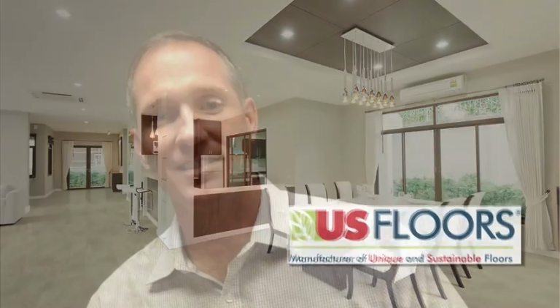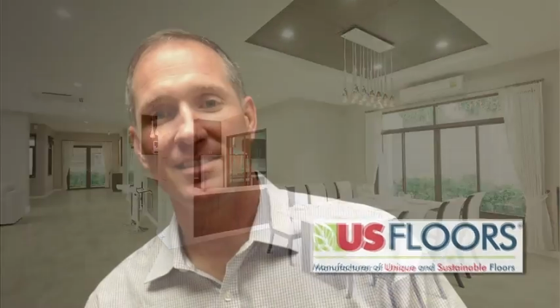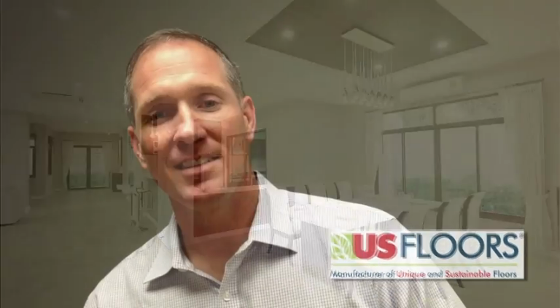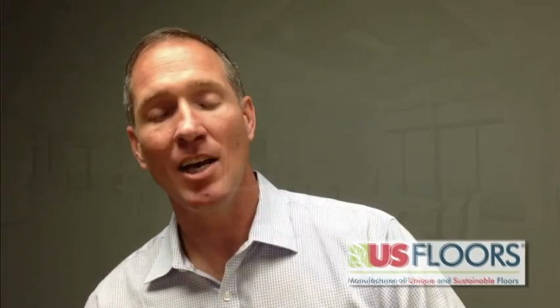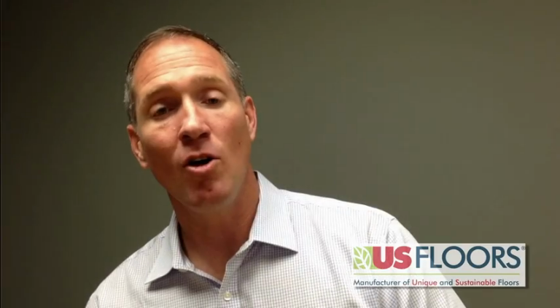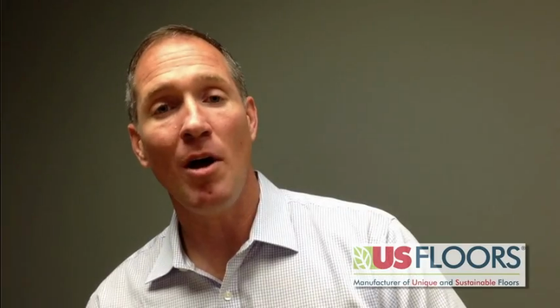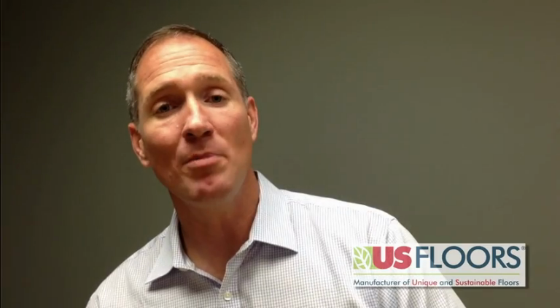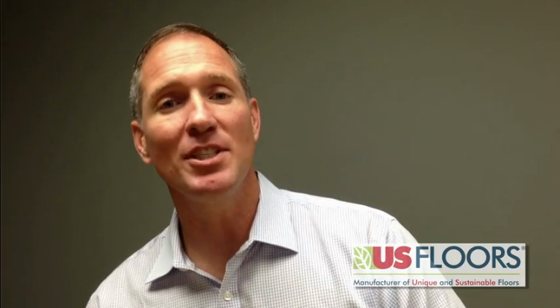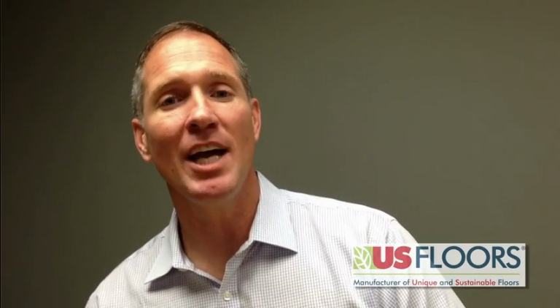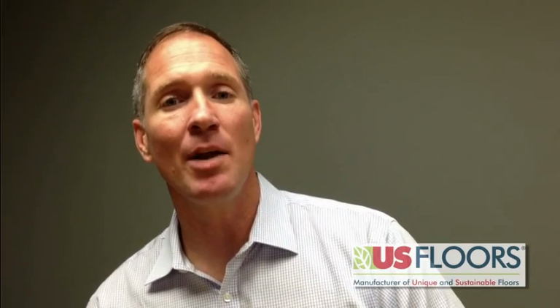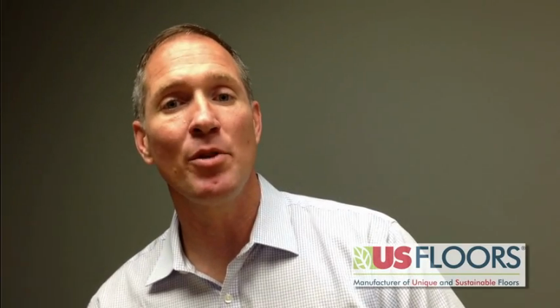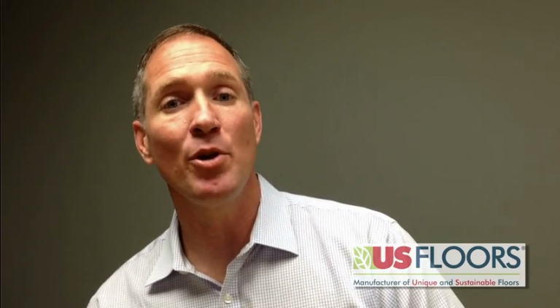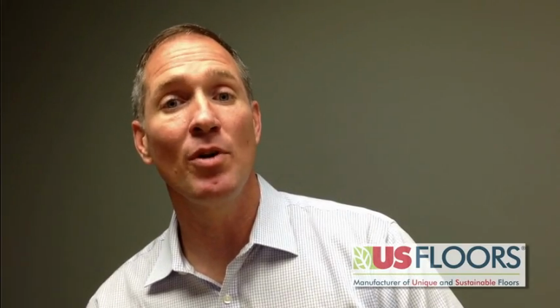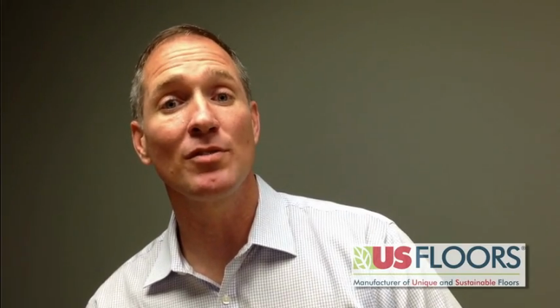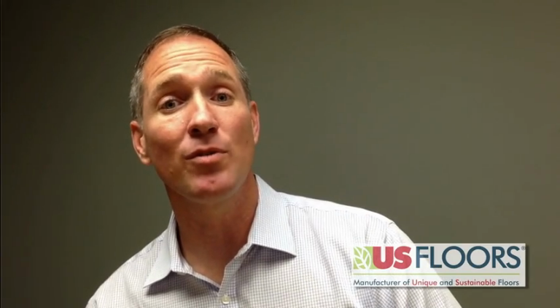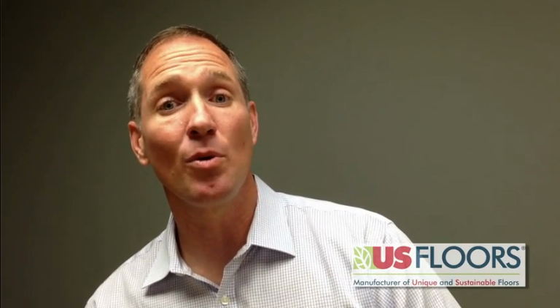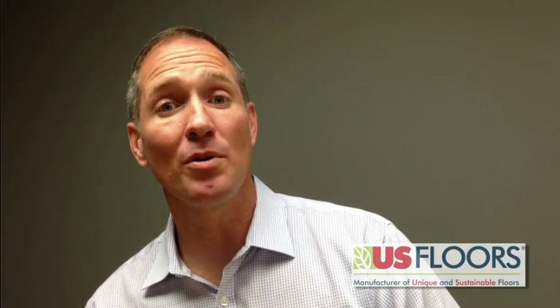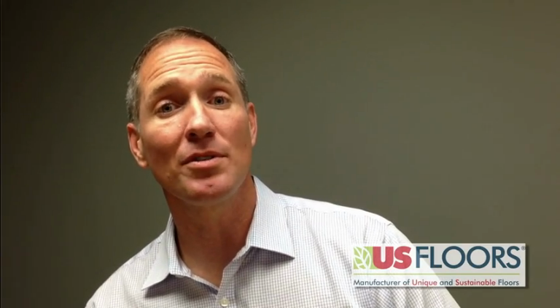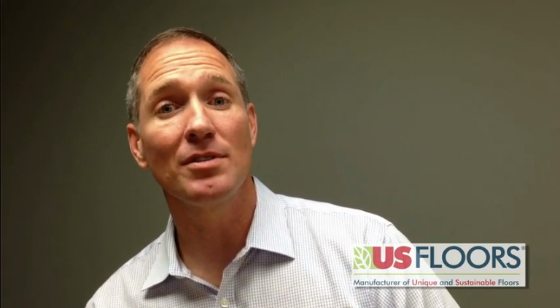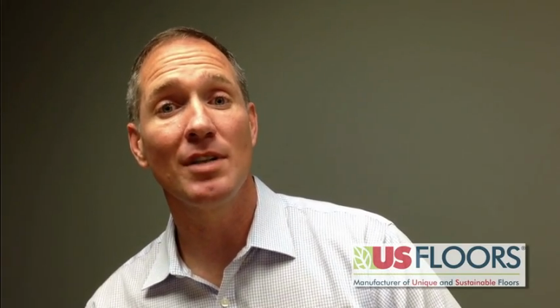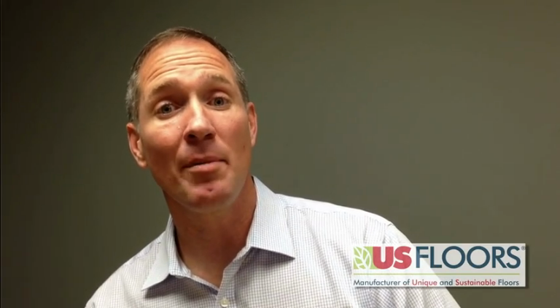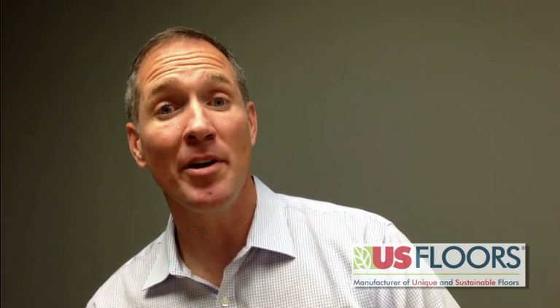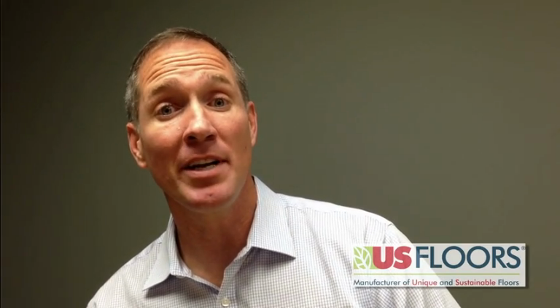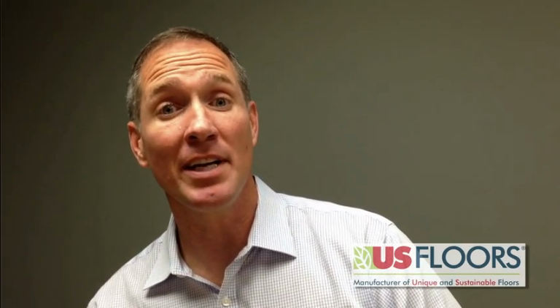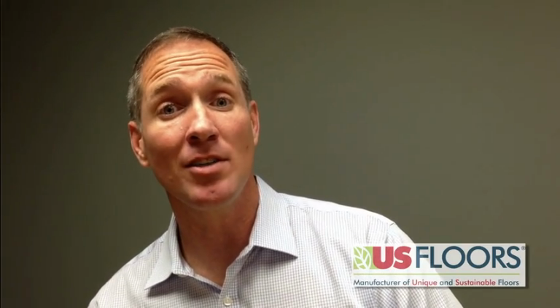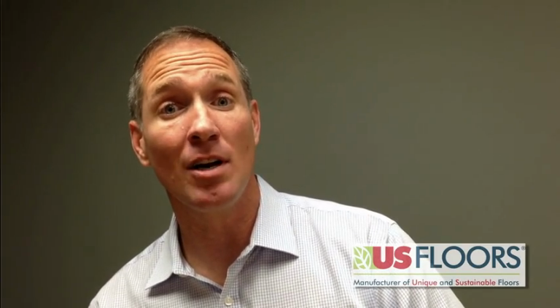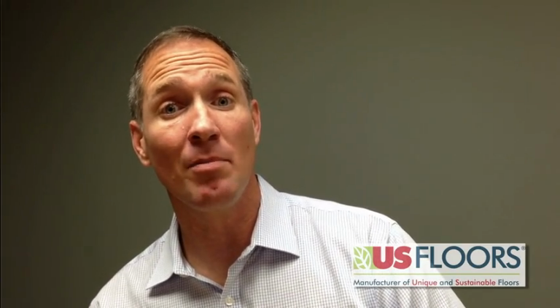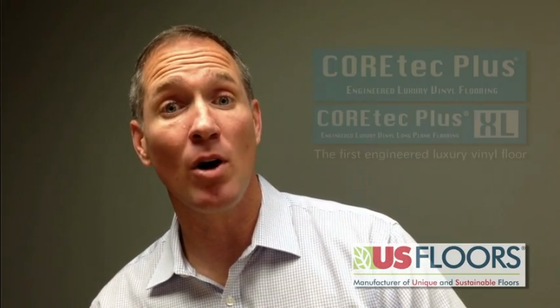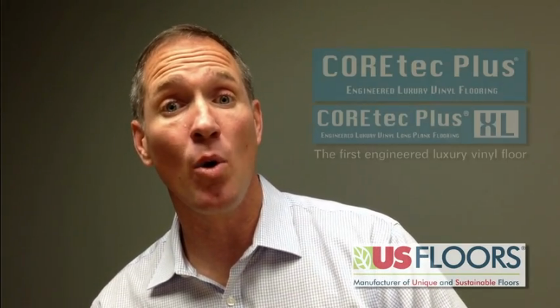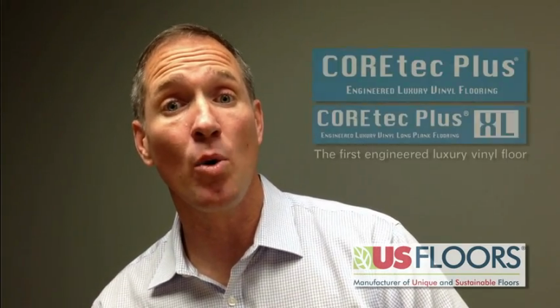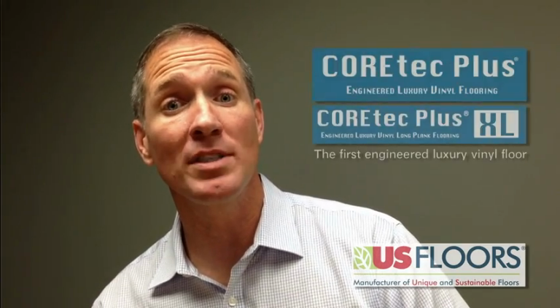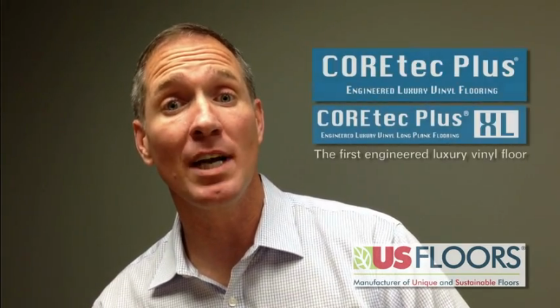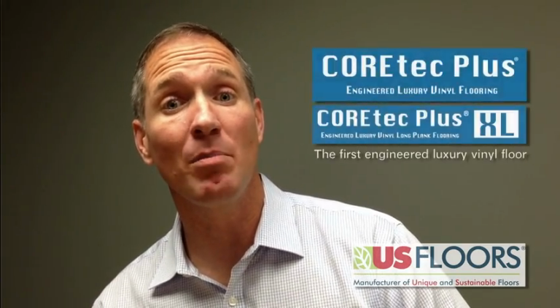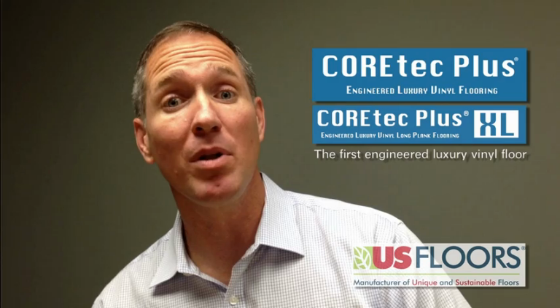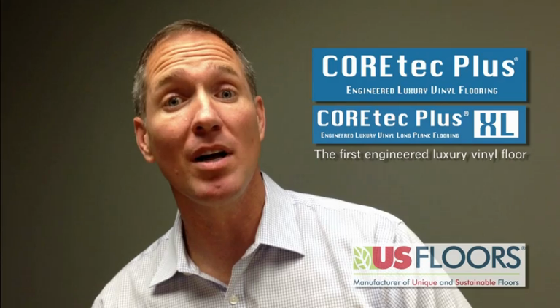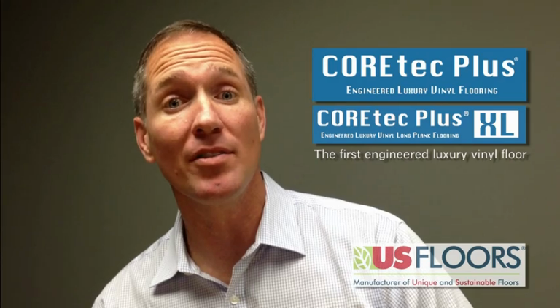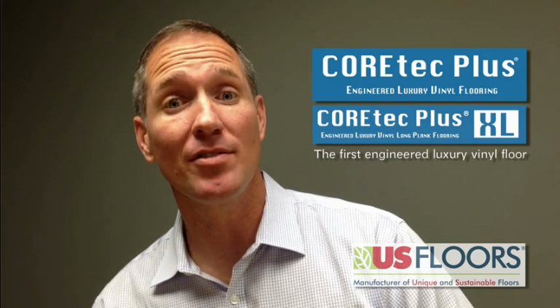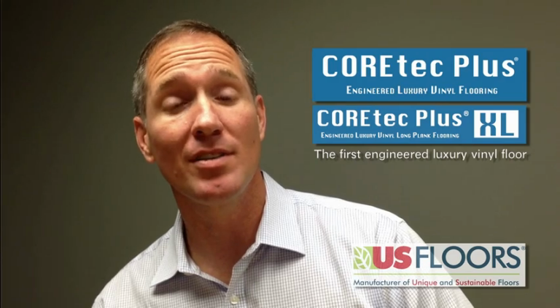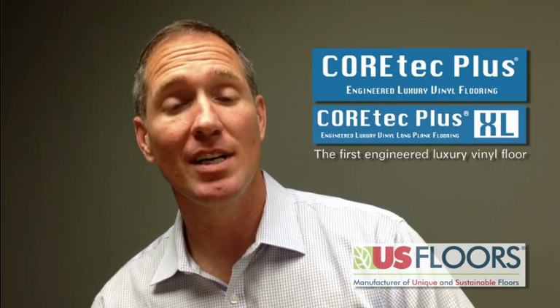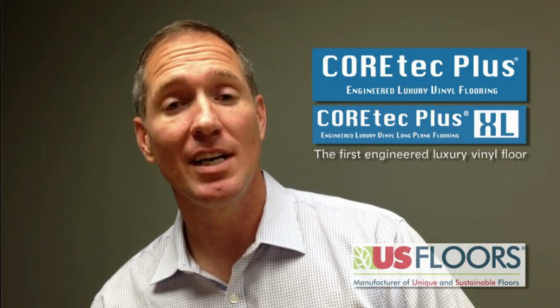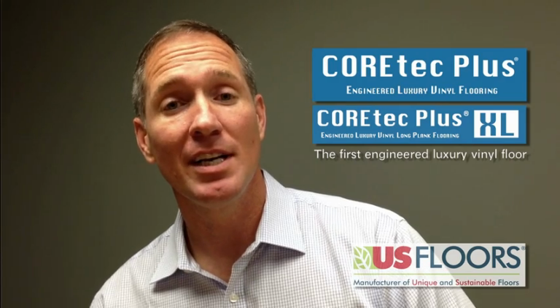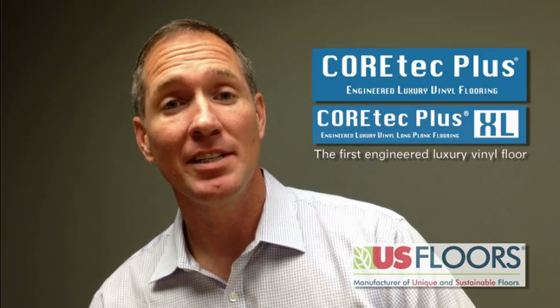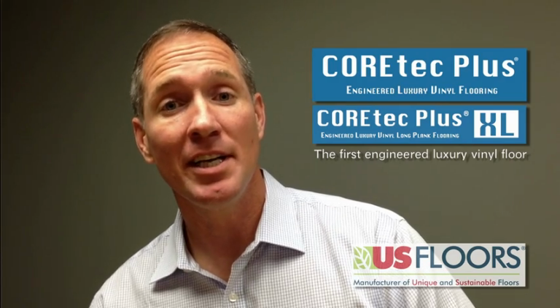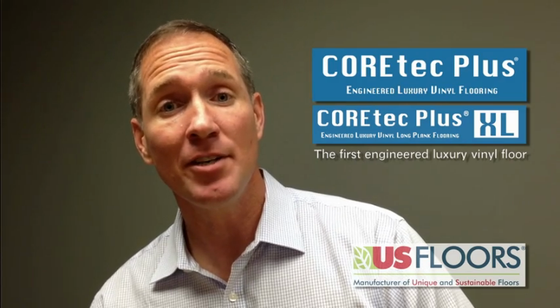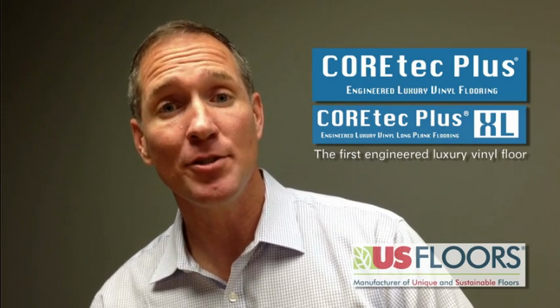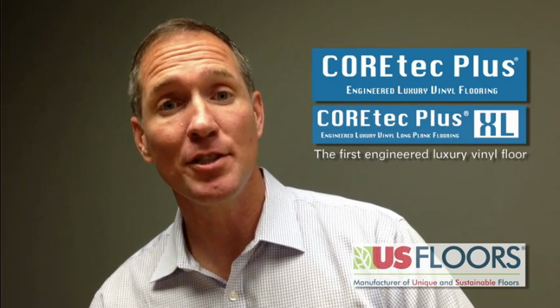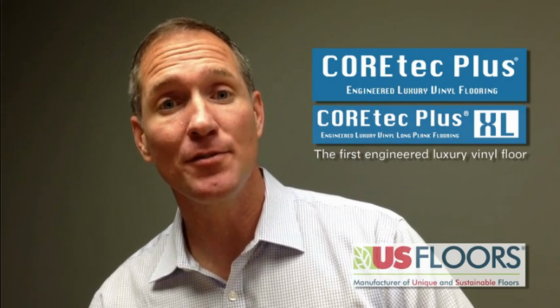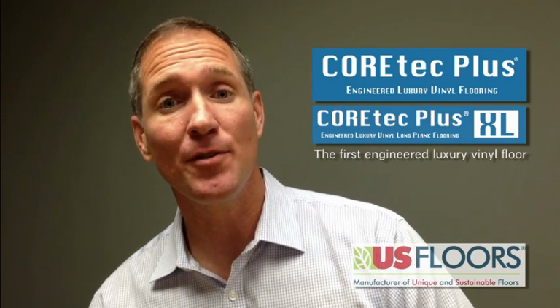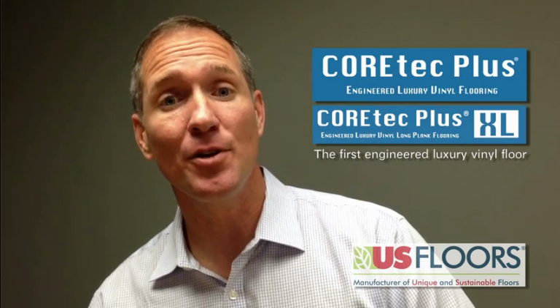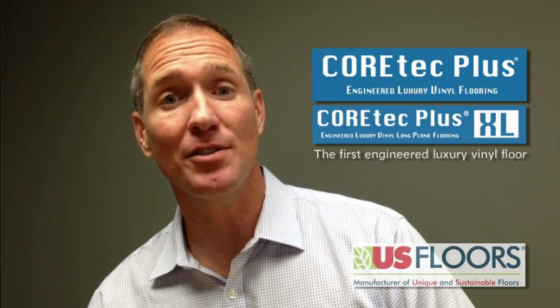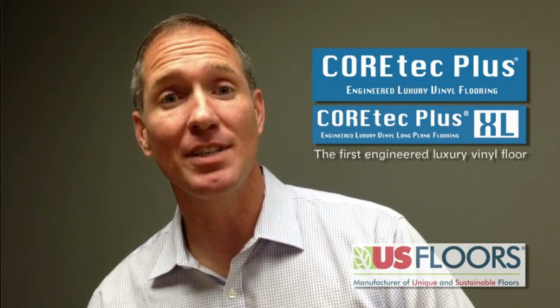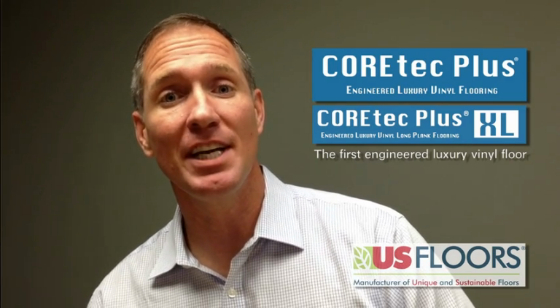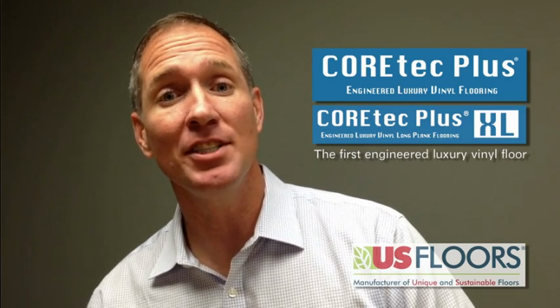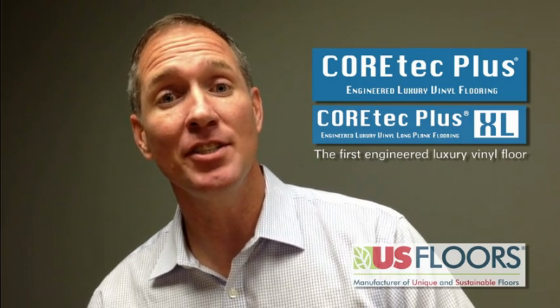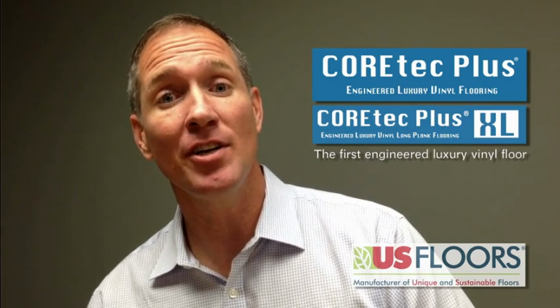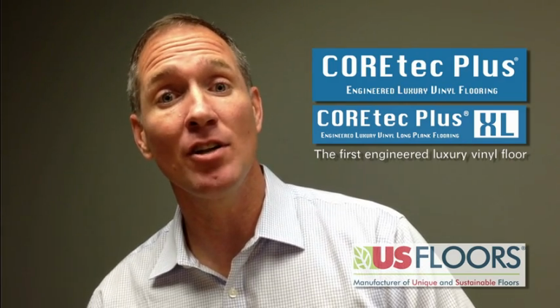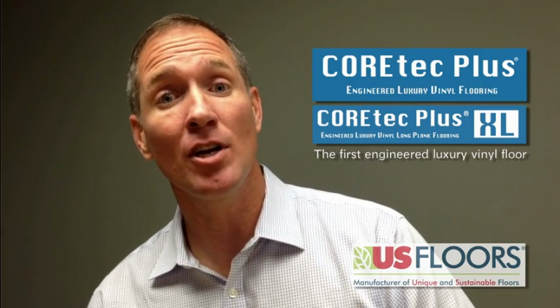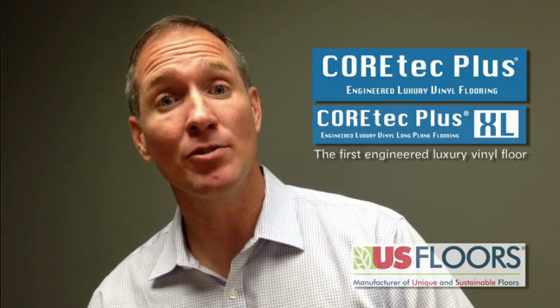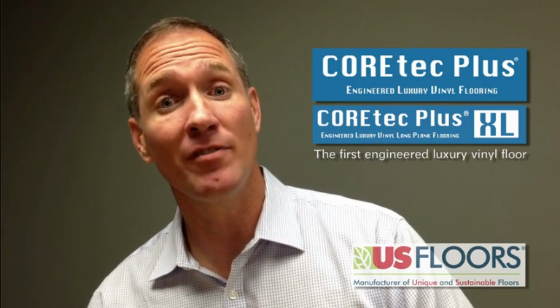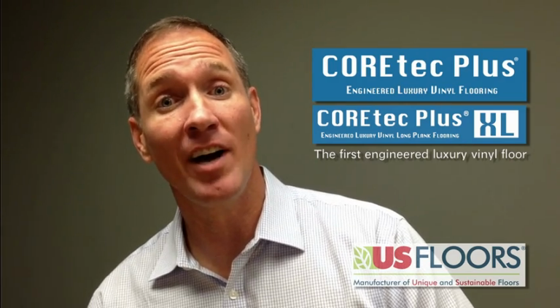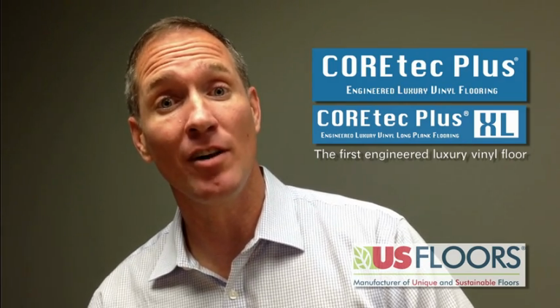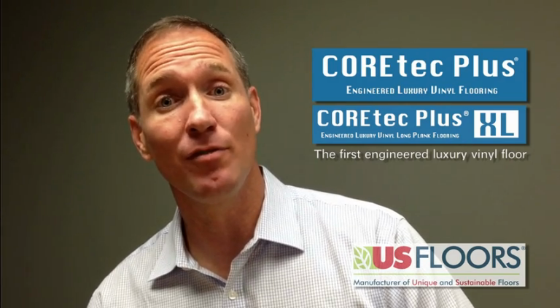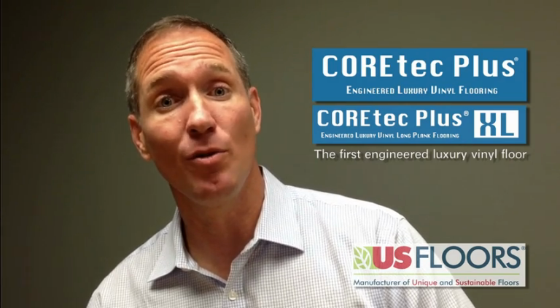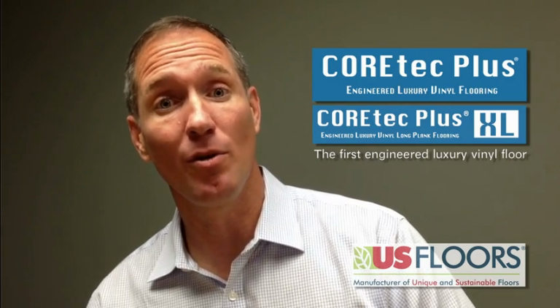Hello, I'm Chad with U.S. Floors. I'm here today to talk about Cortec Plus, the industry's first engineered luxury vinyl floor.